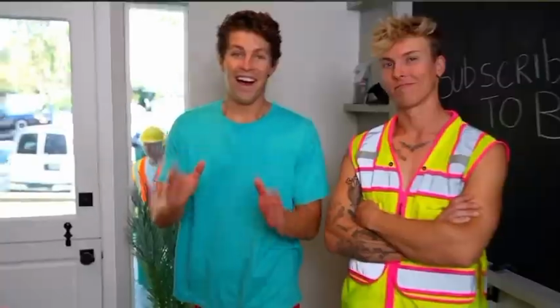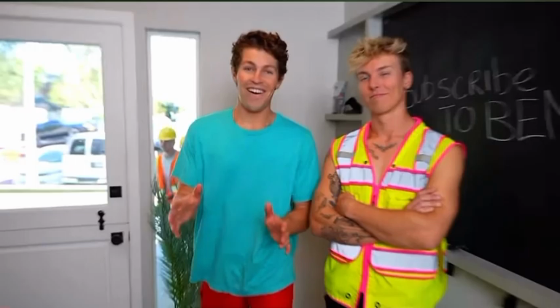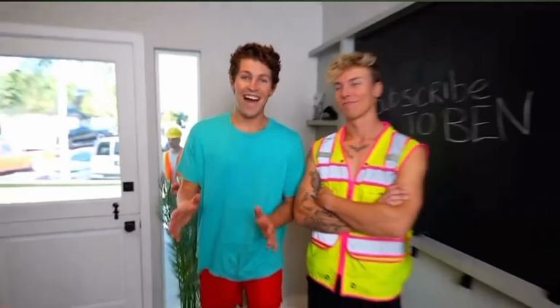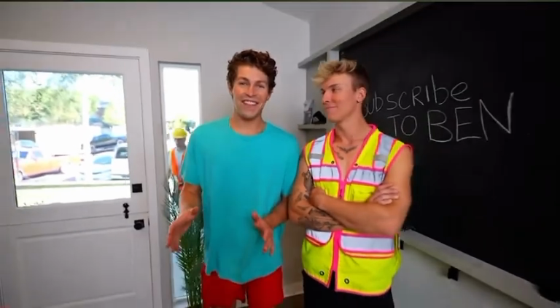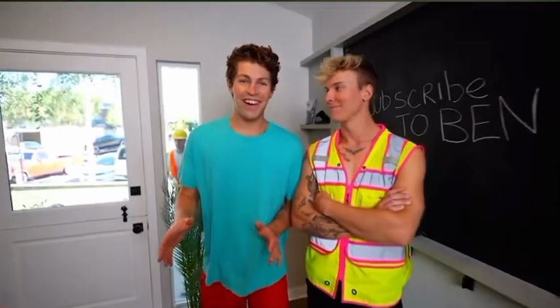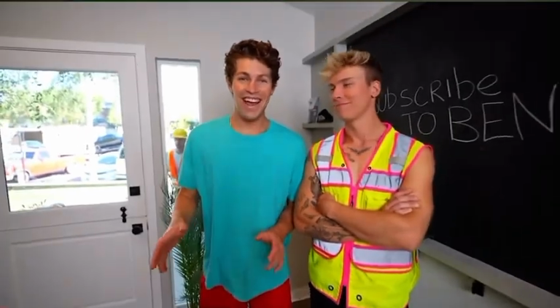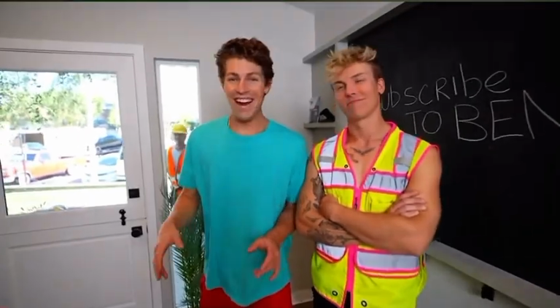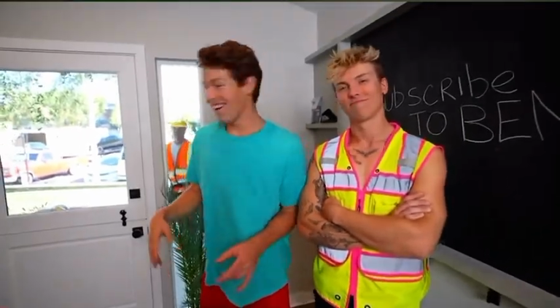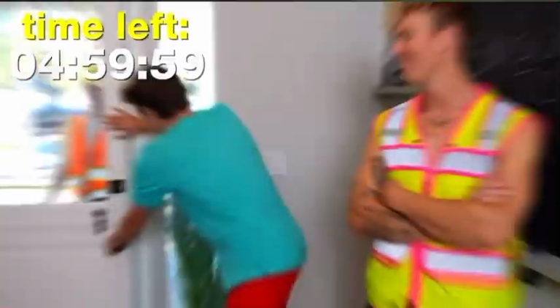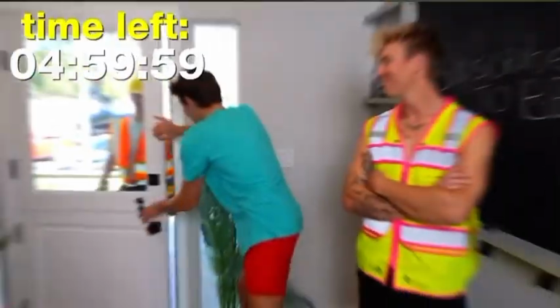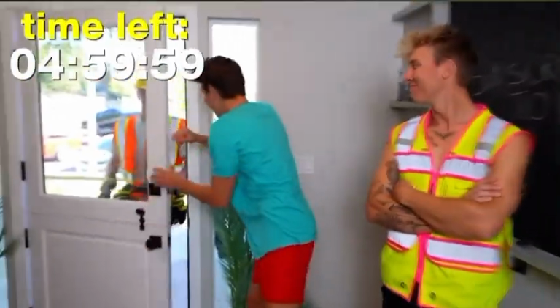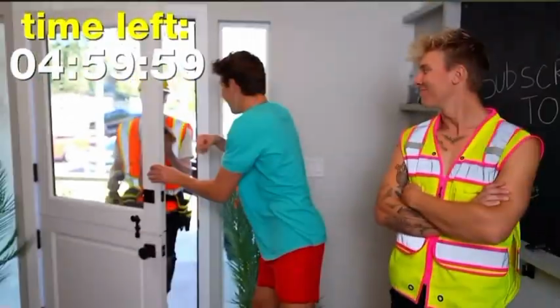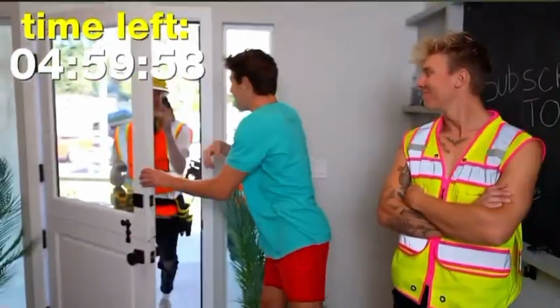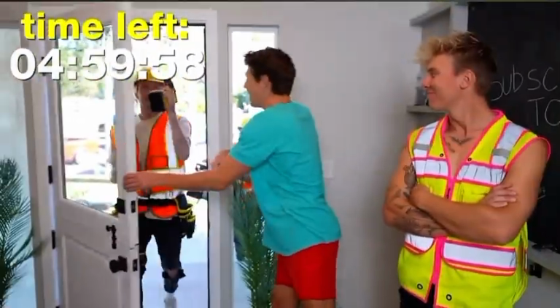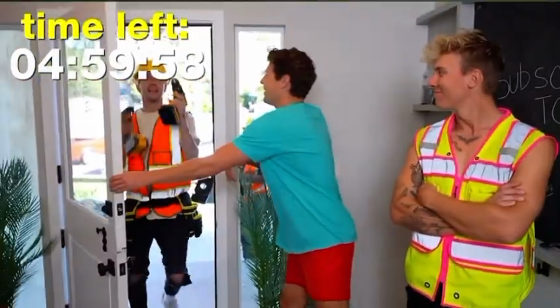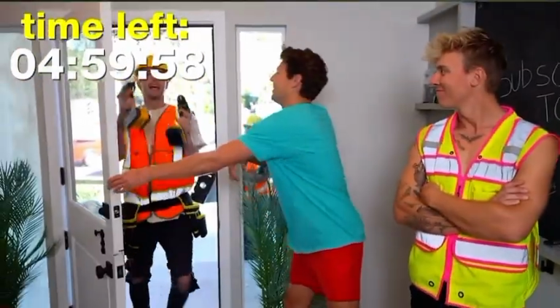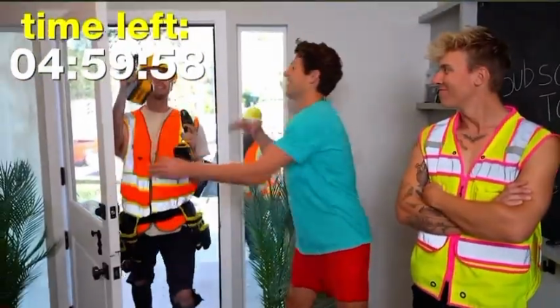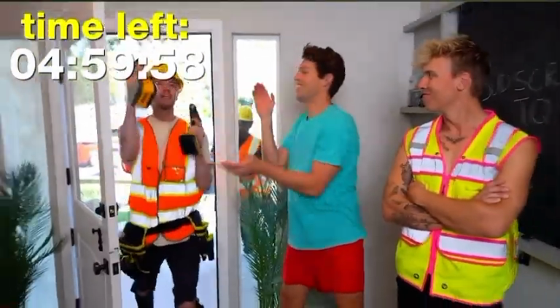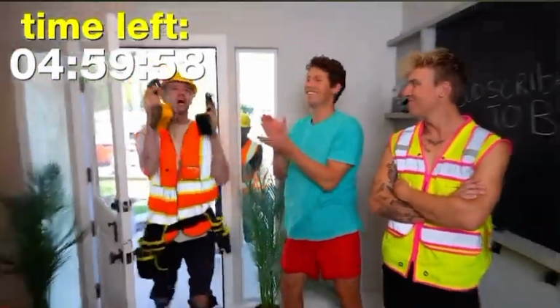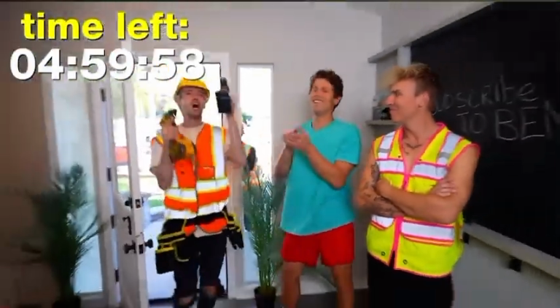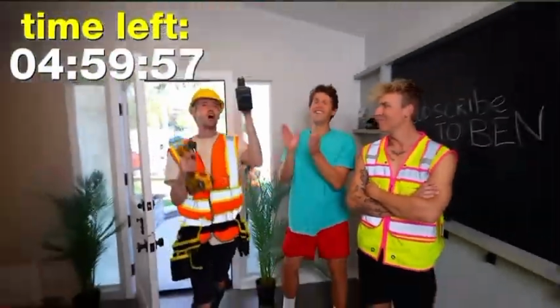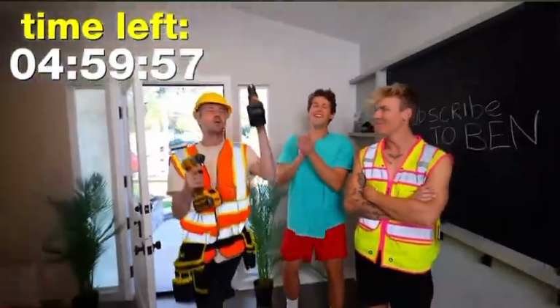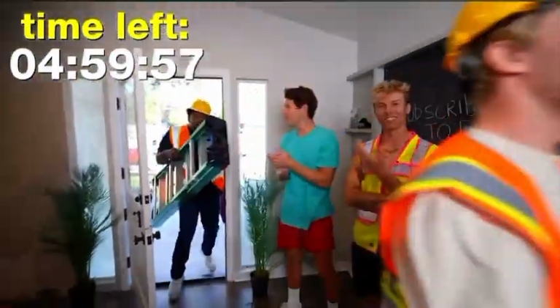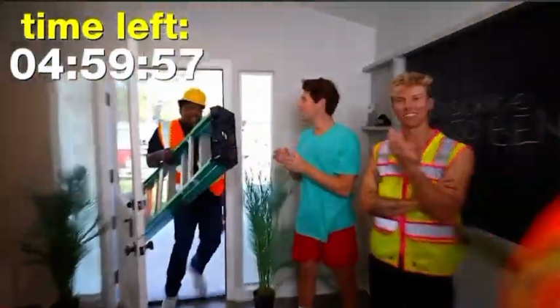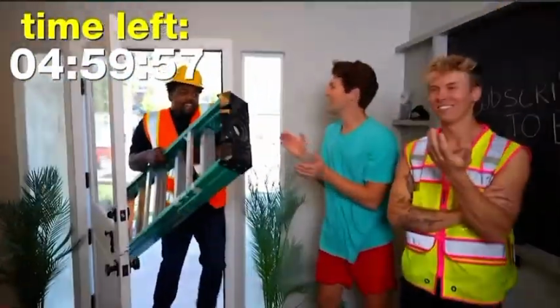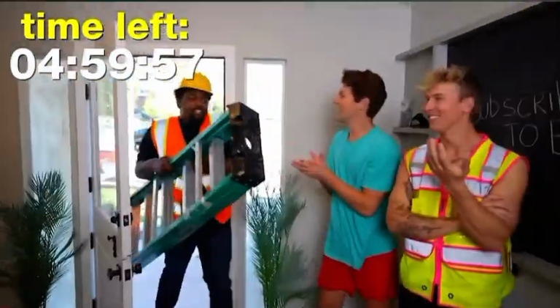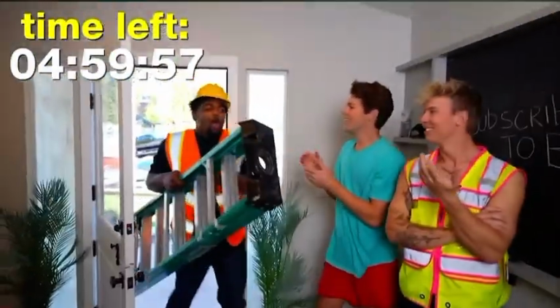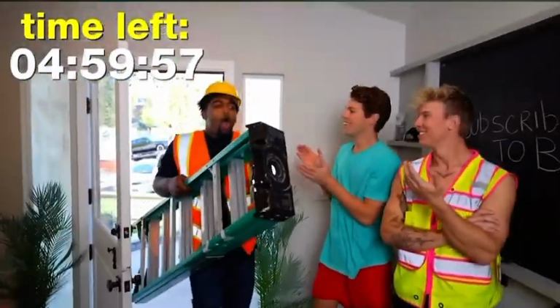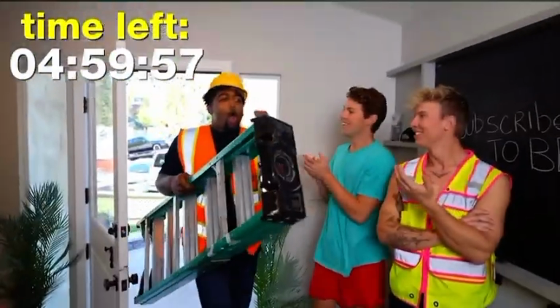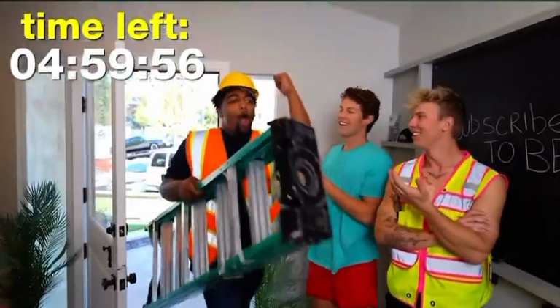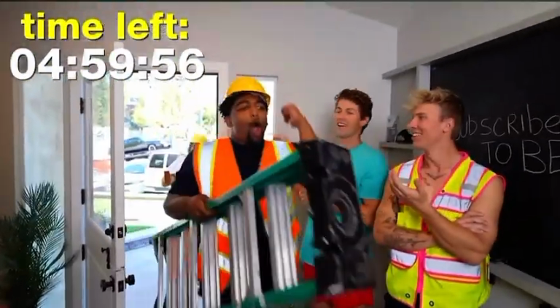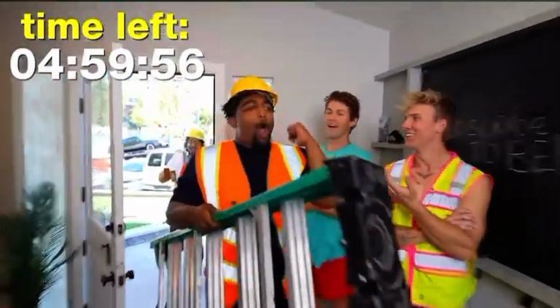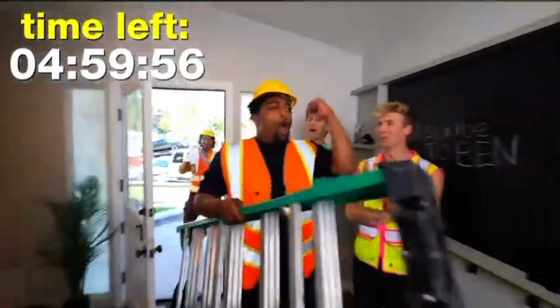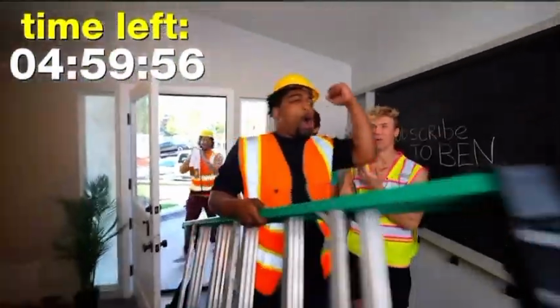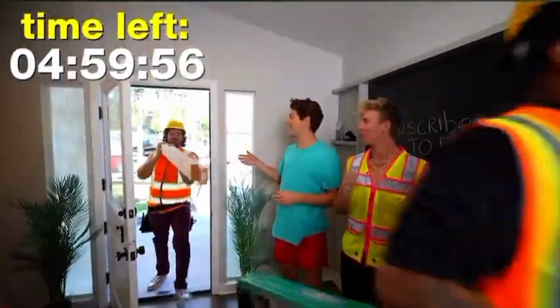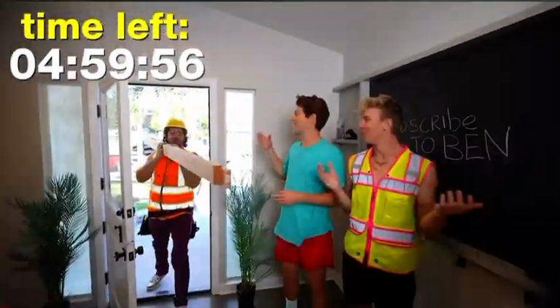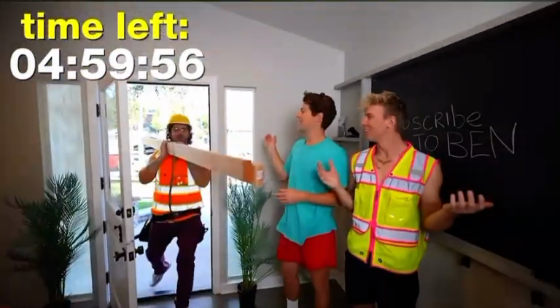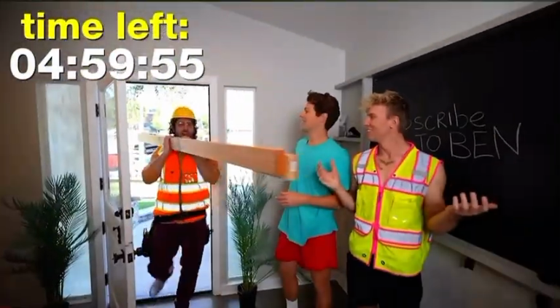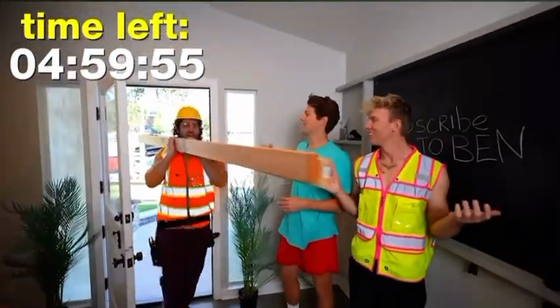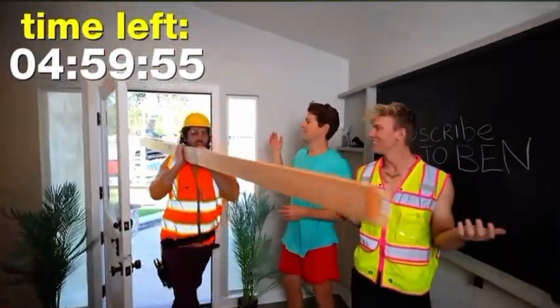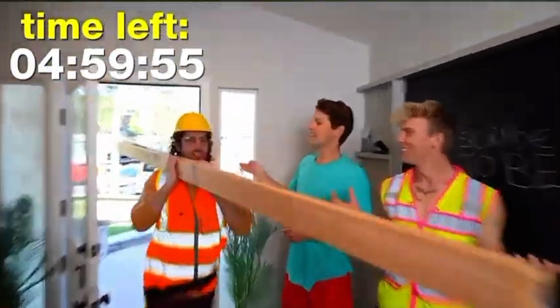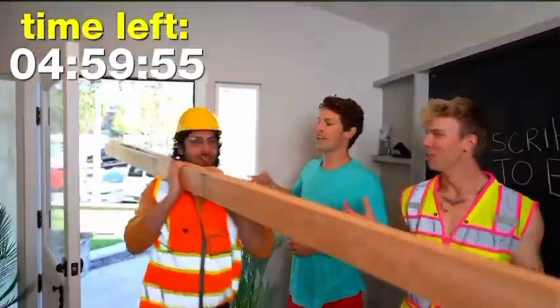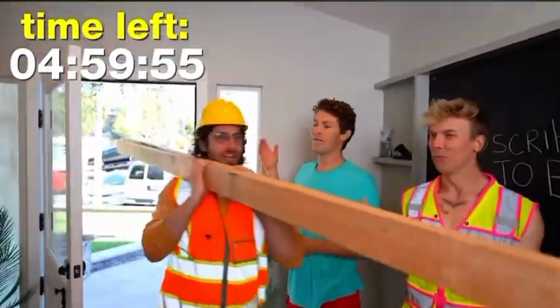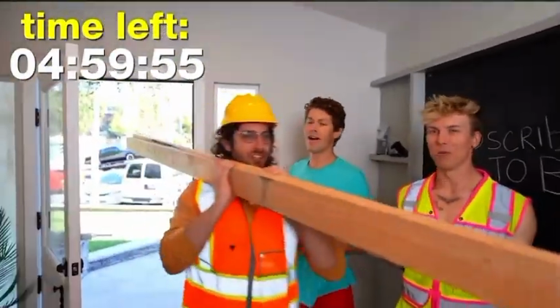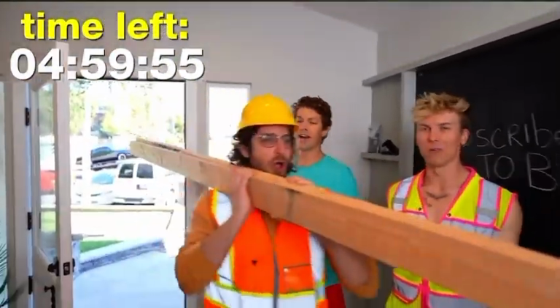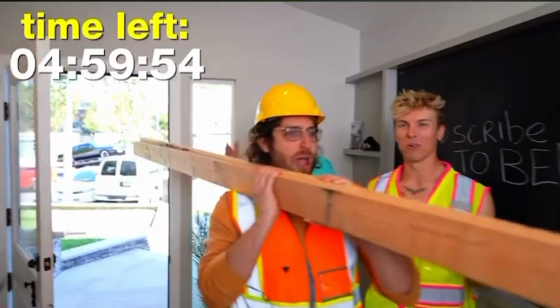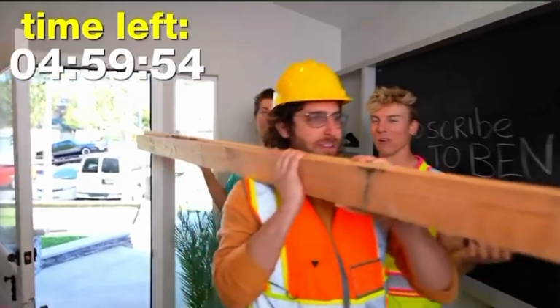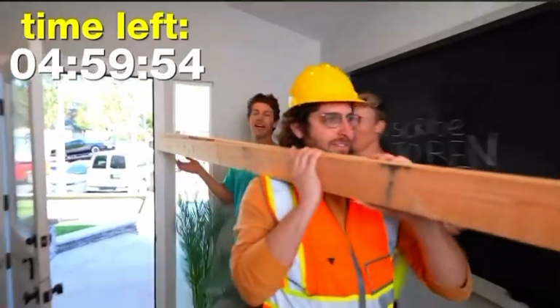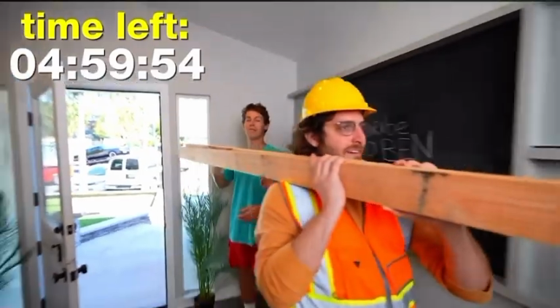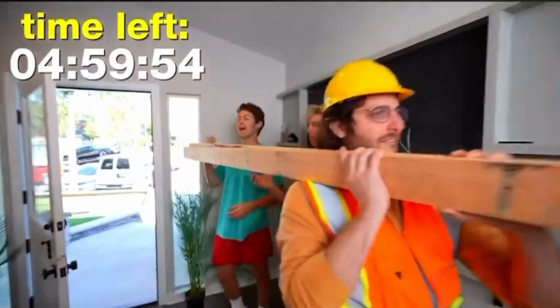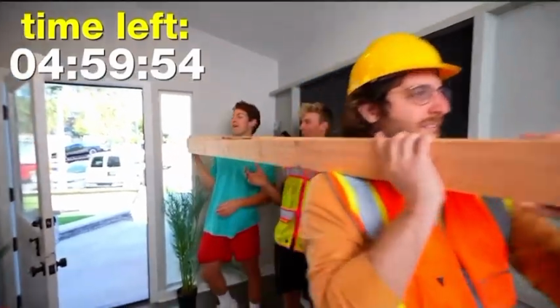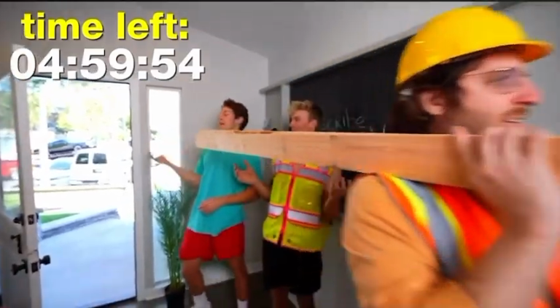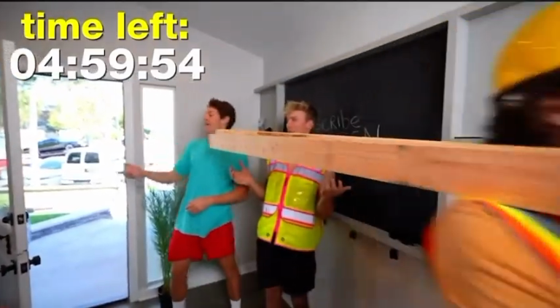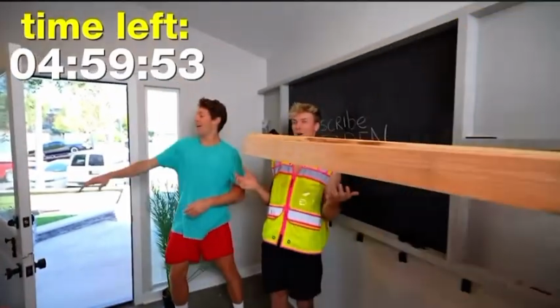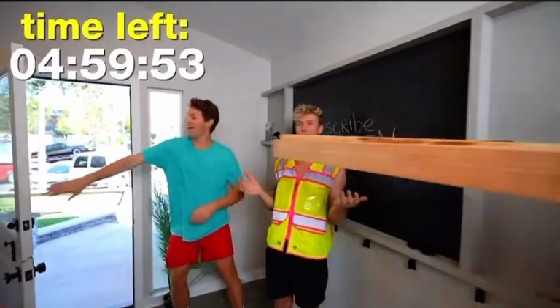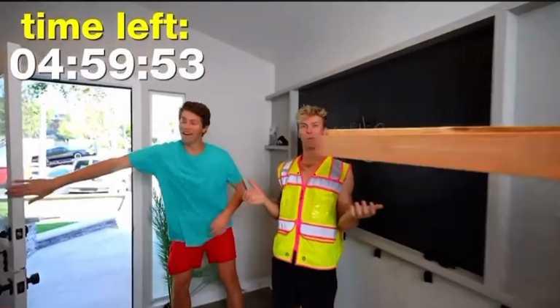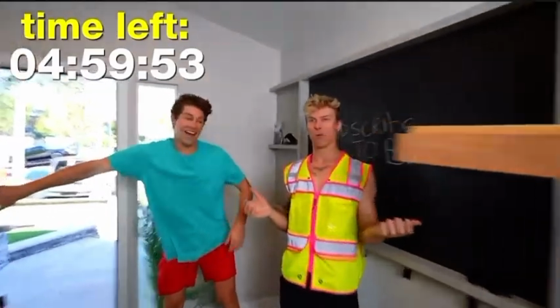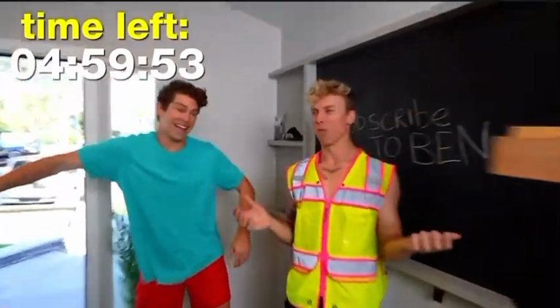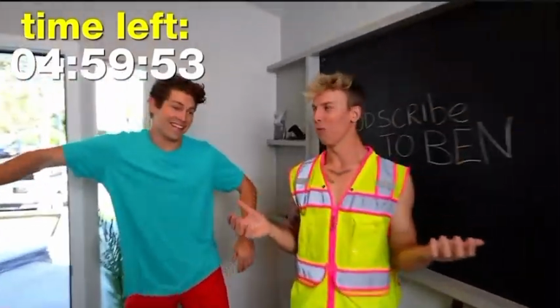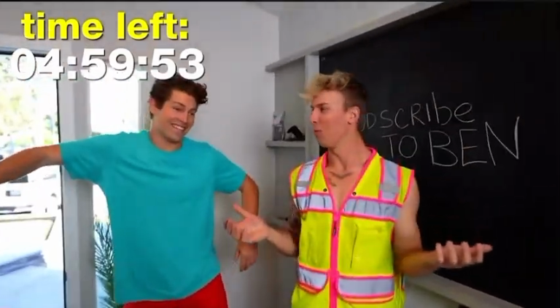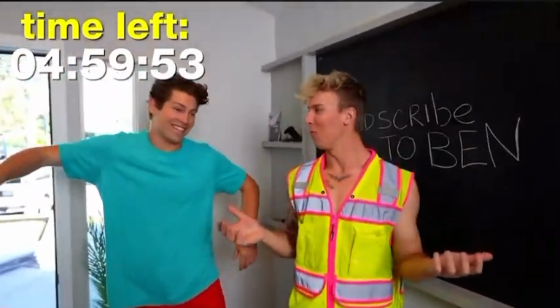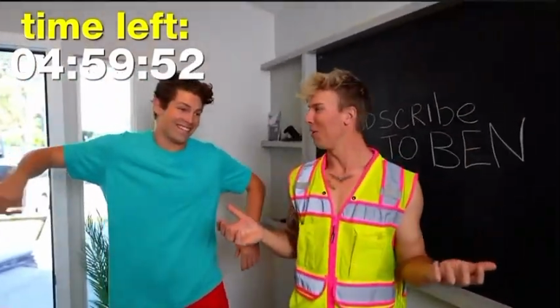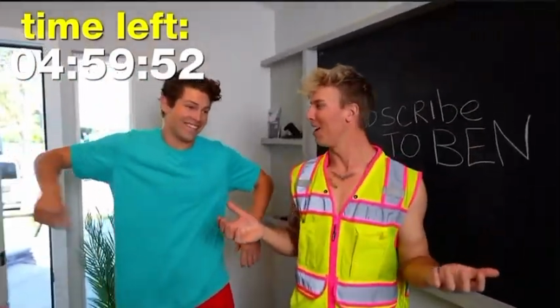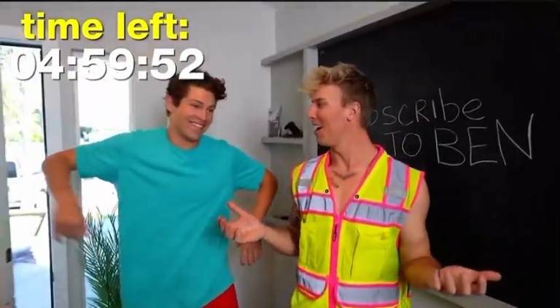All right, they're here. Come on, let's go. Let's do this. Come on in. Time to get to work.